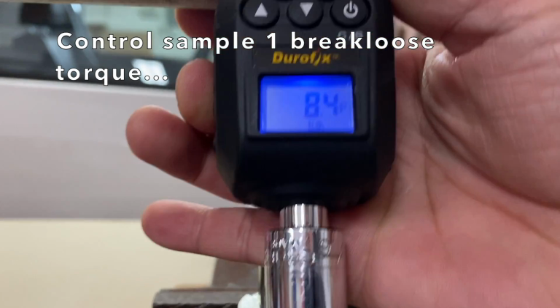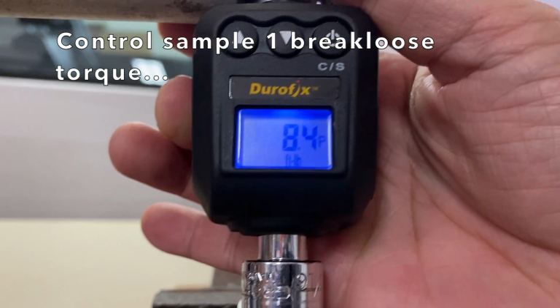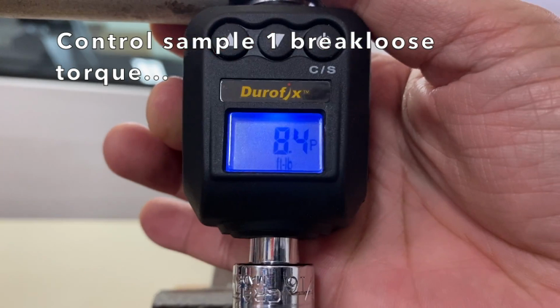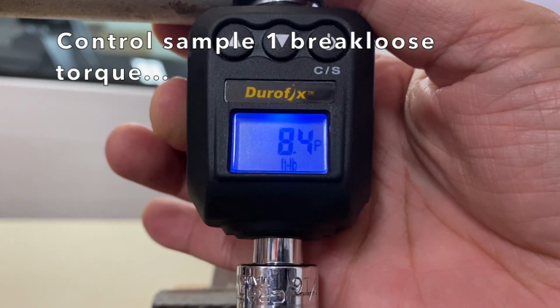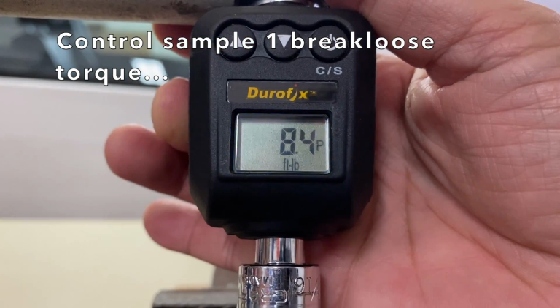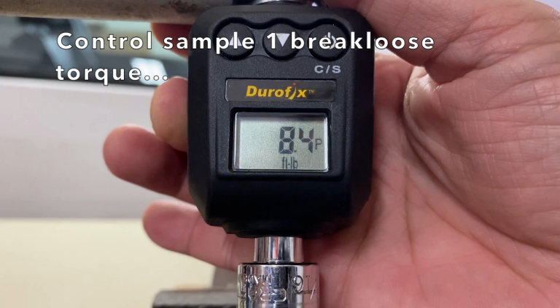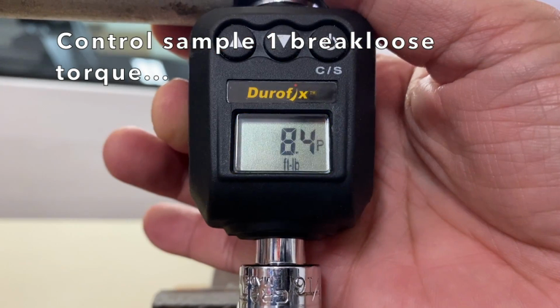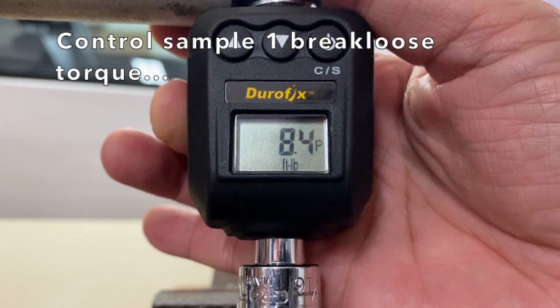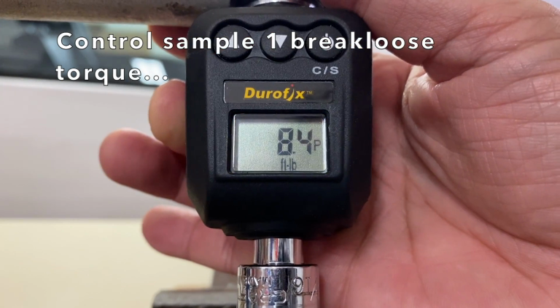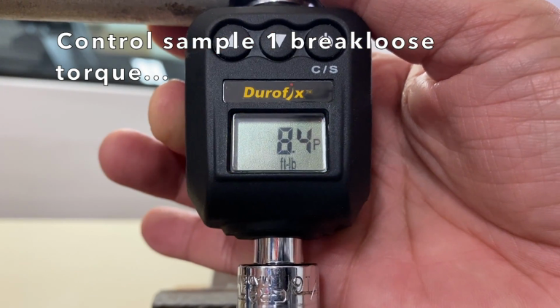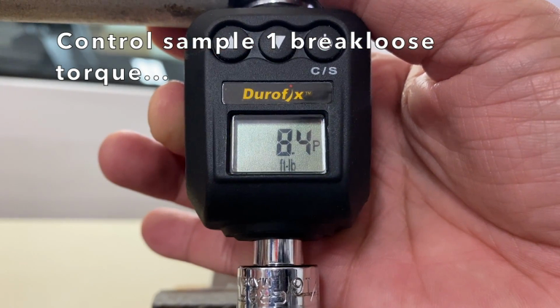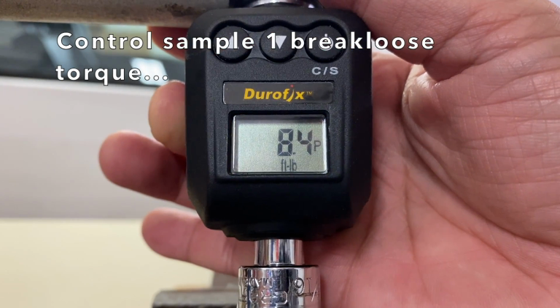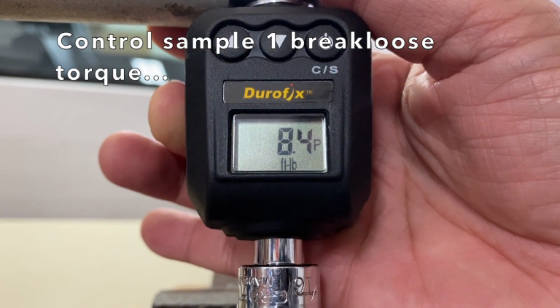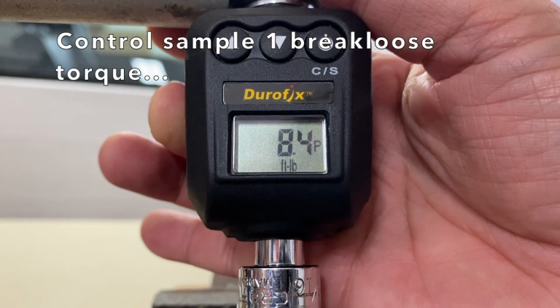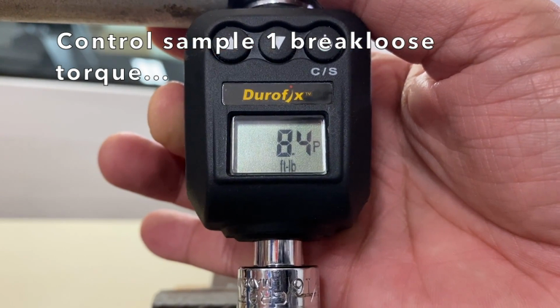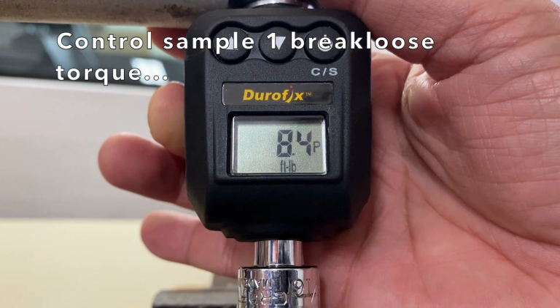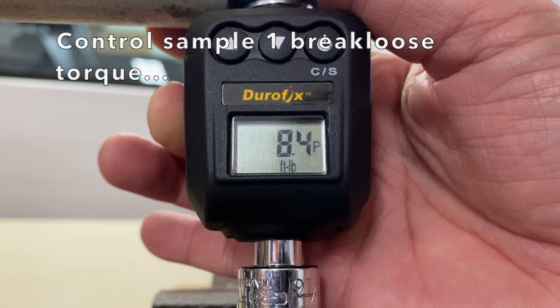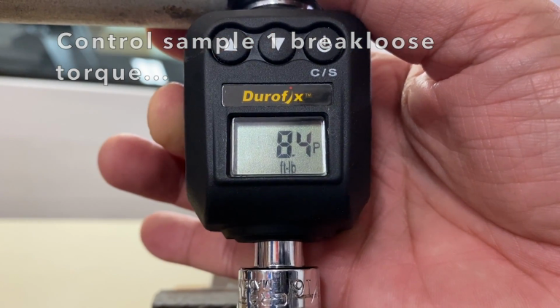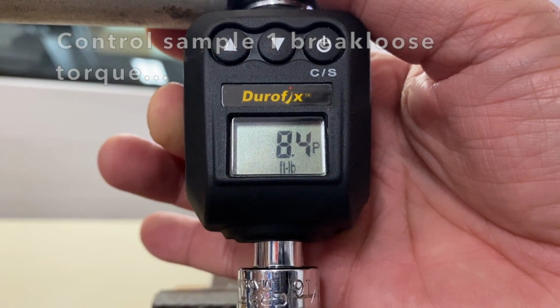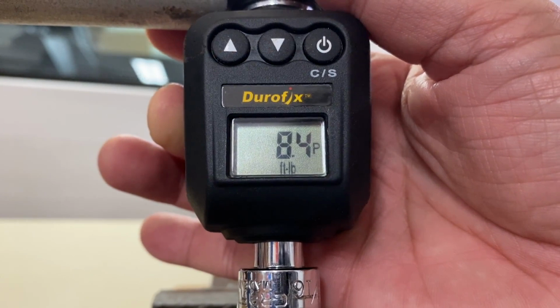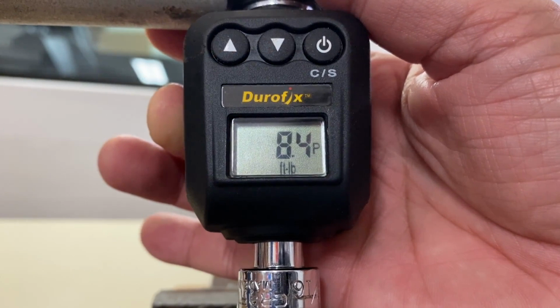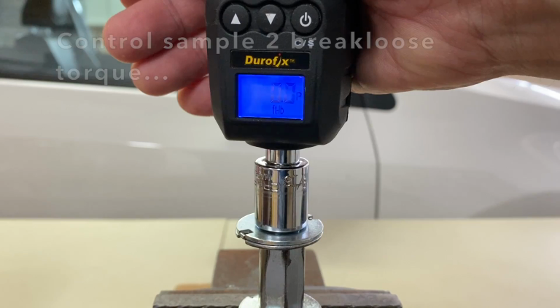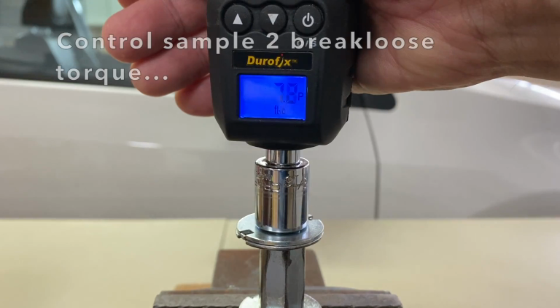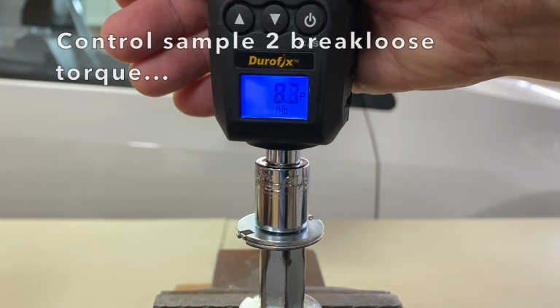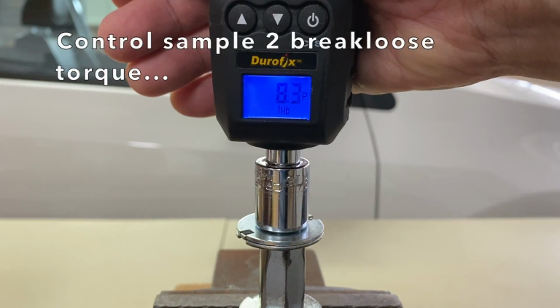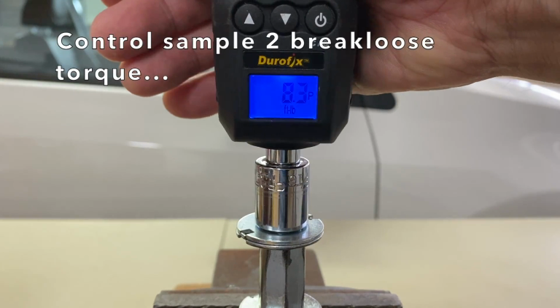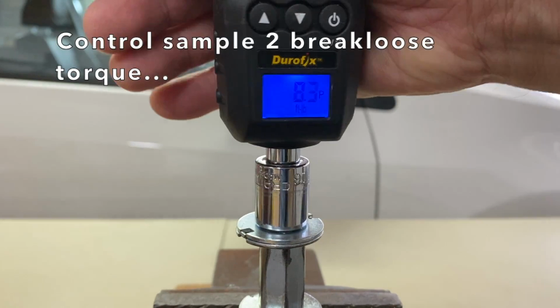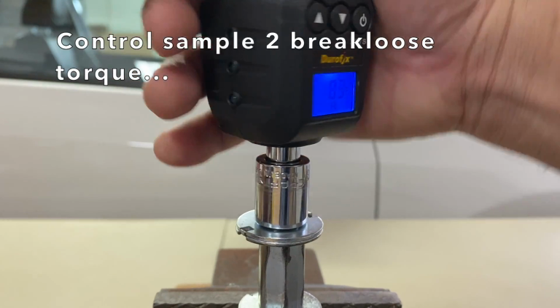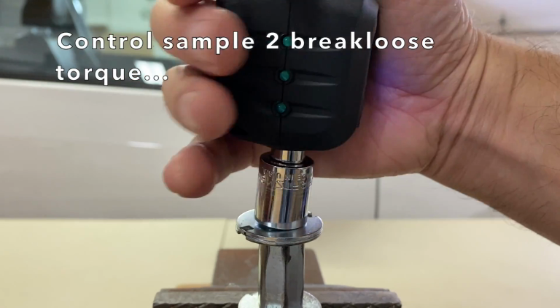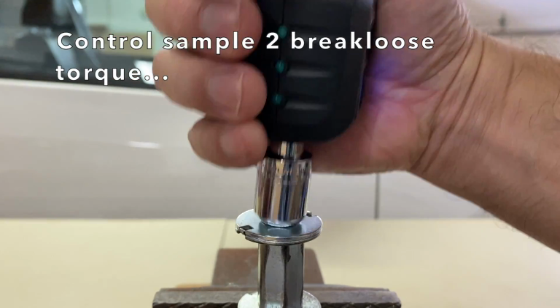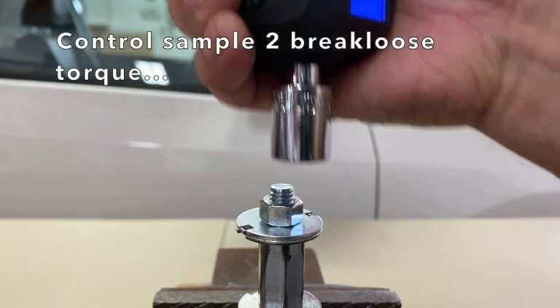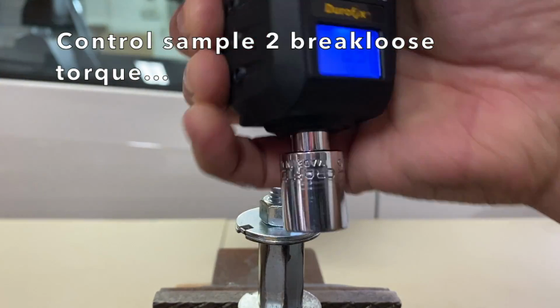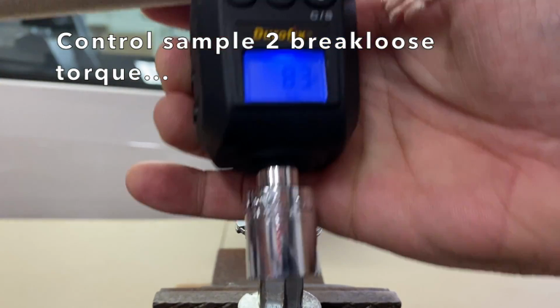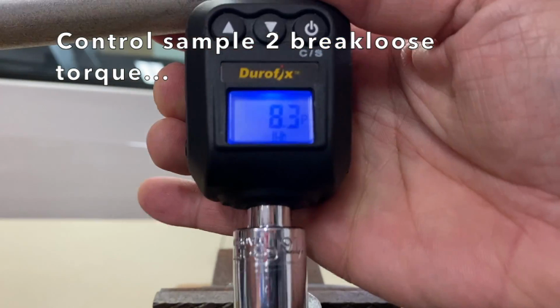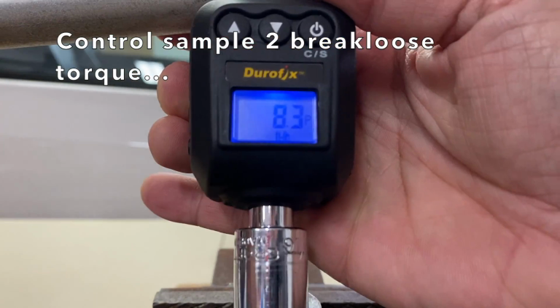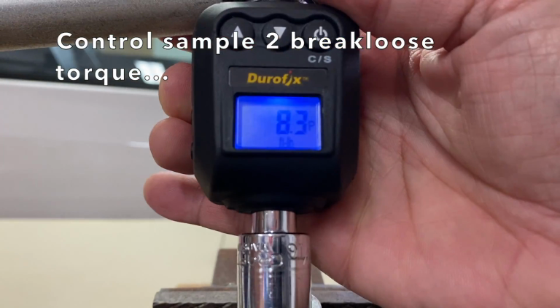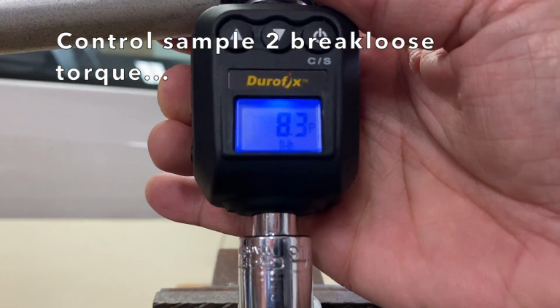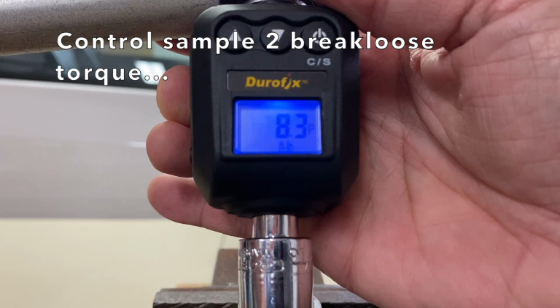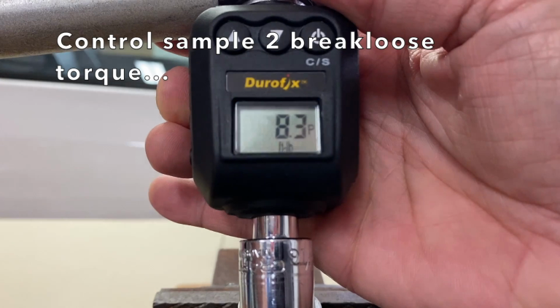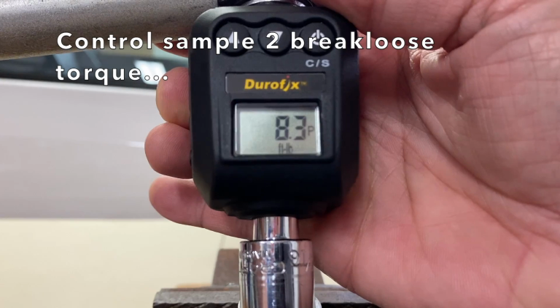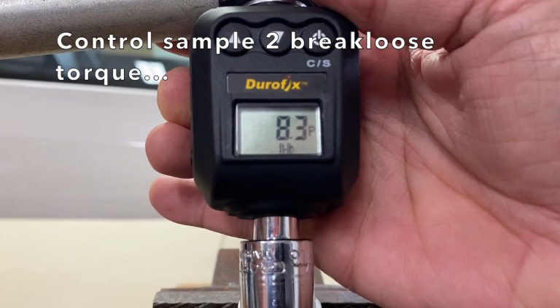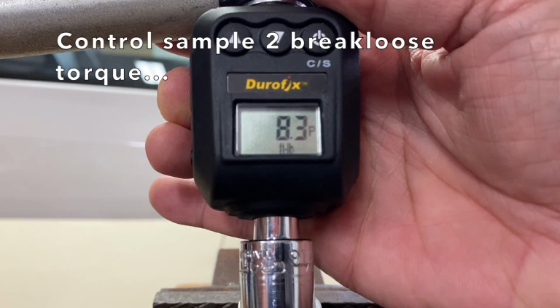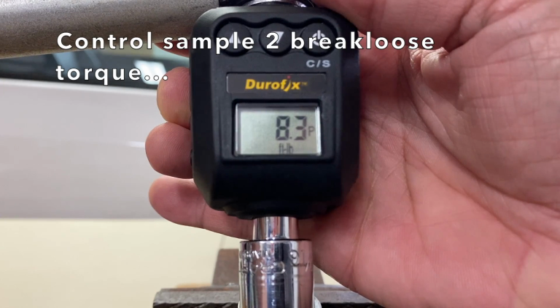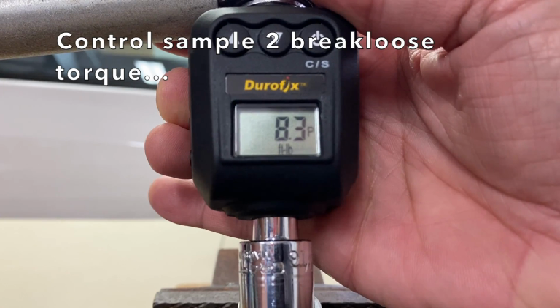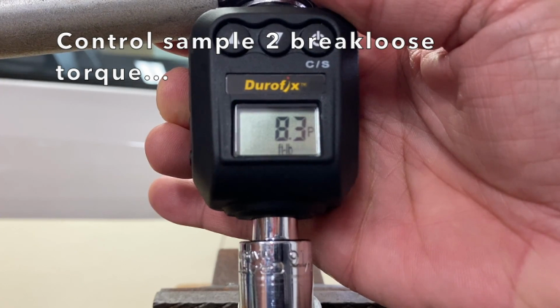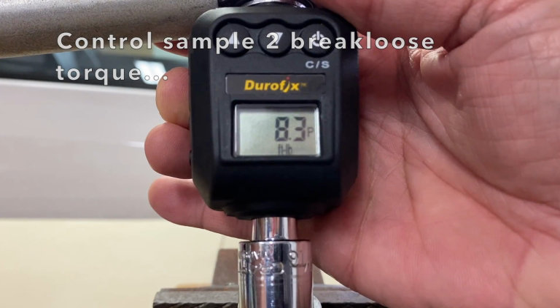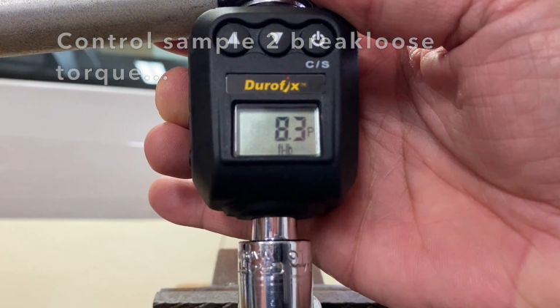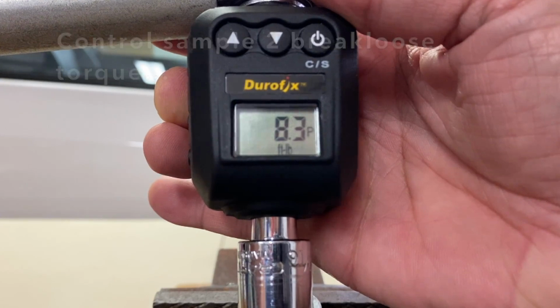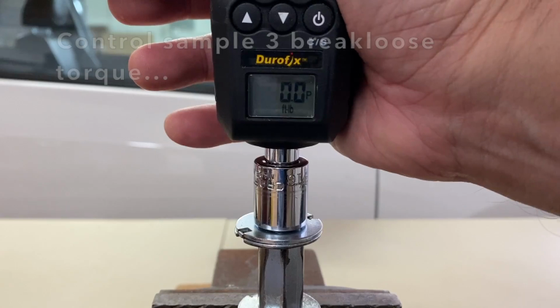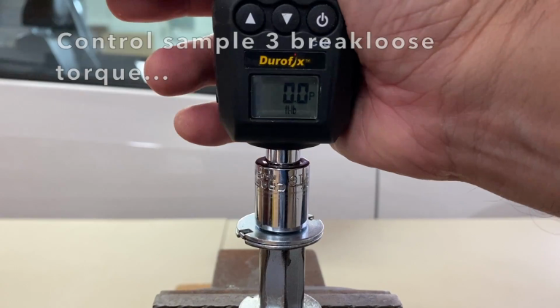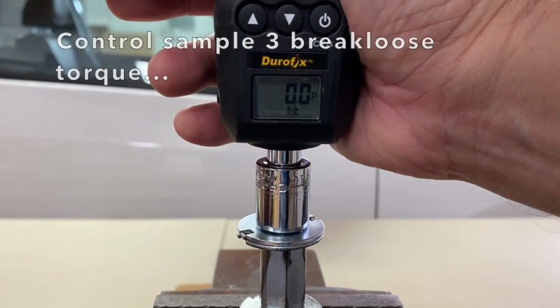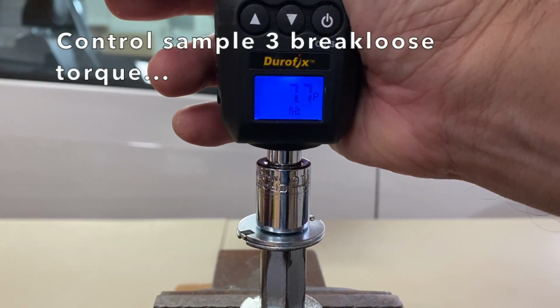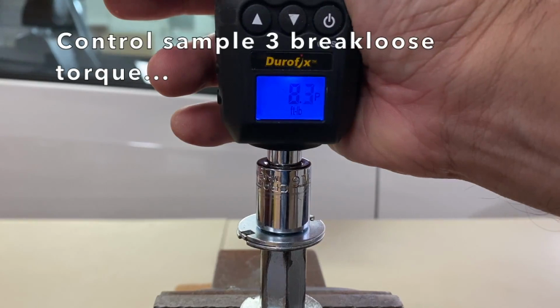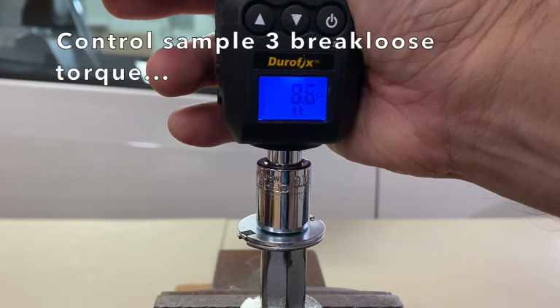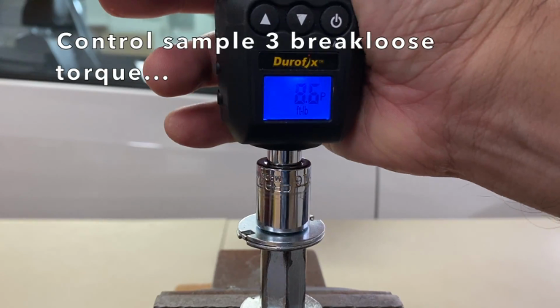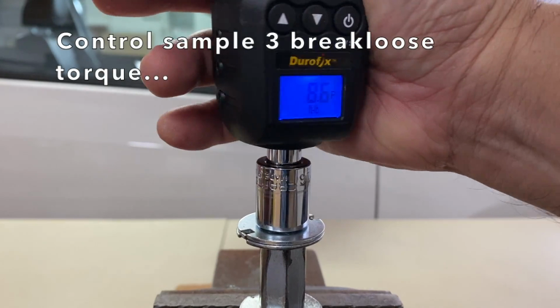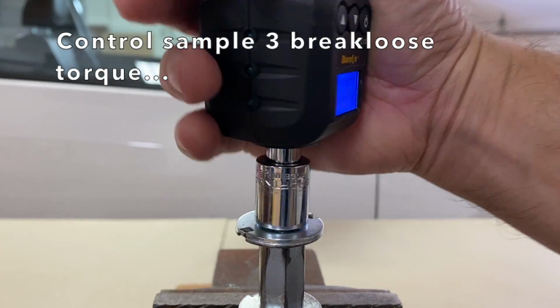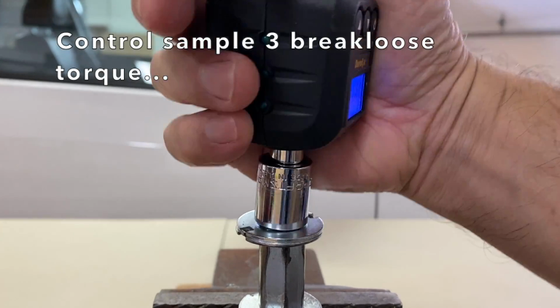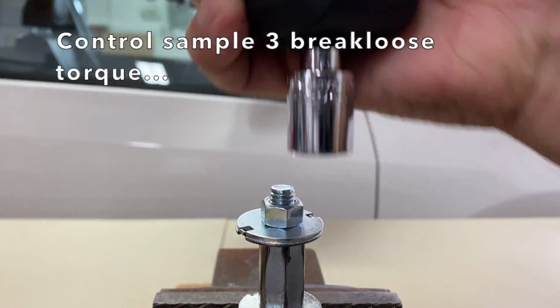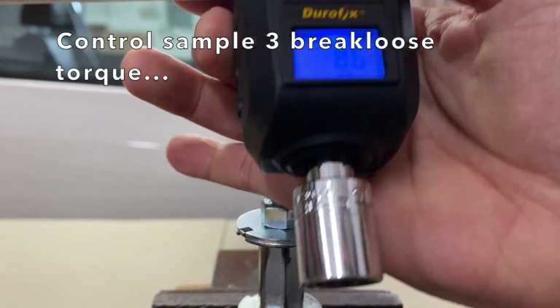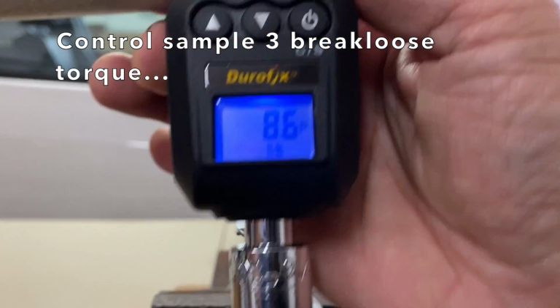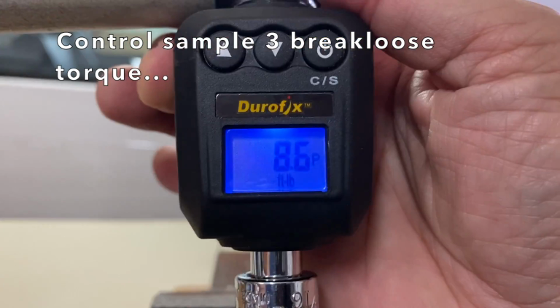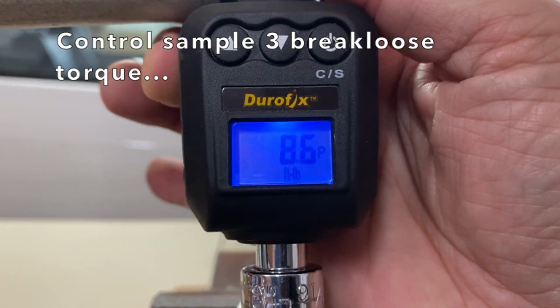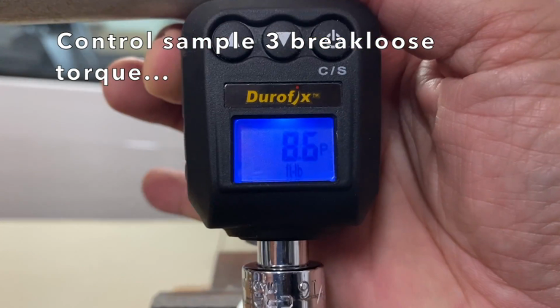Sample 1: 8.4 ft-lbs. Sample 2: 8.3. Sample 3: 8.6.